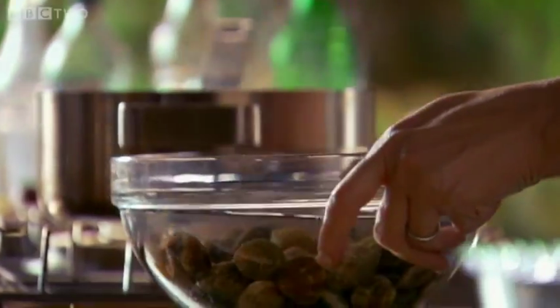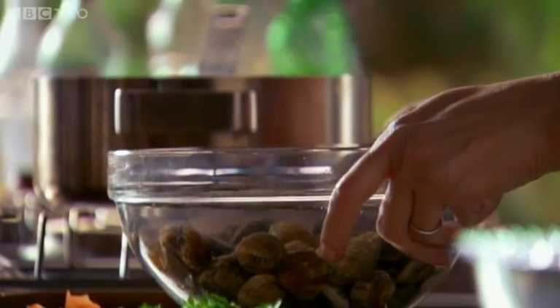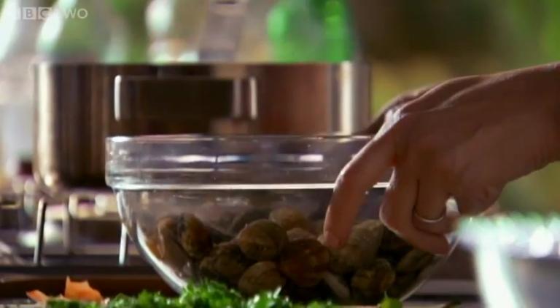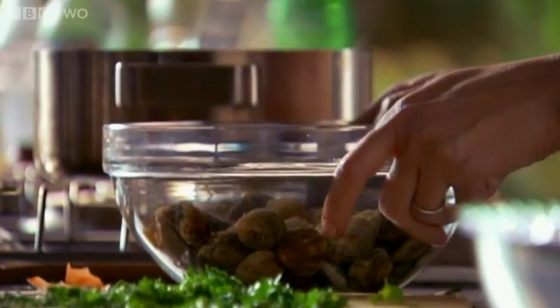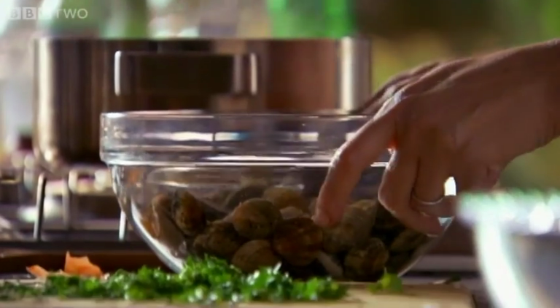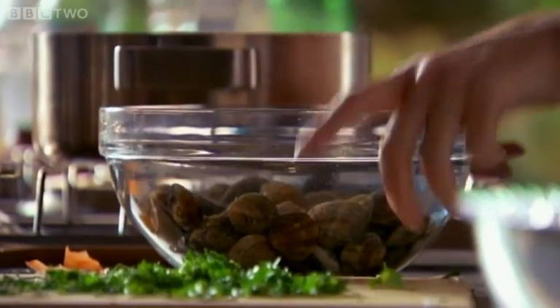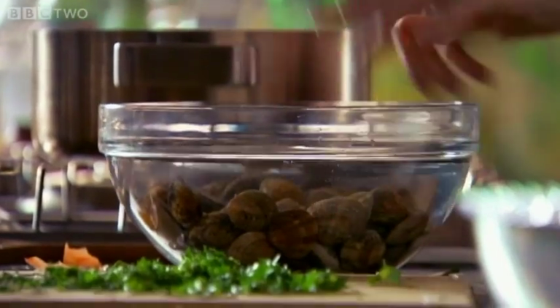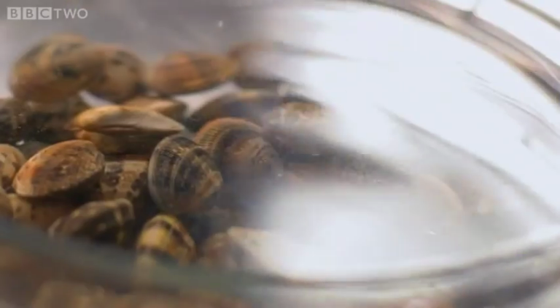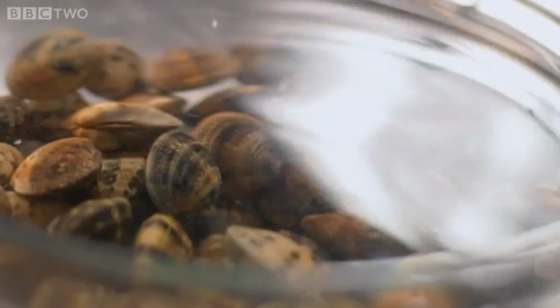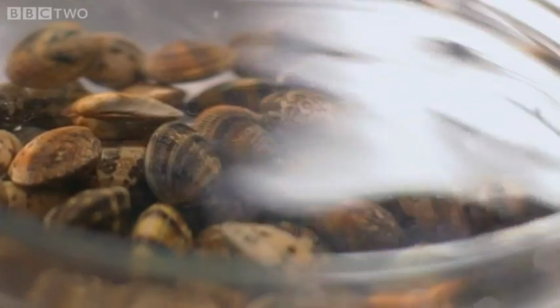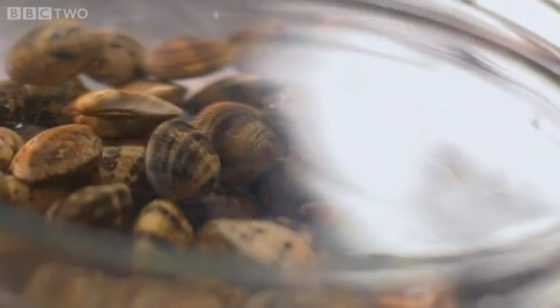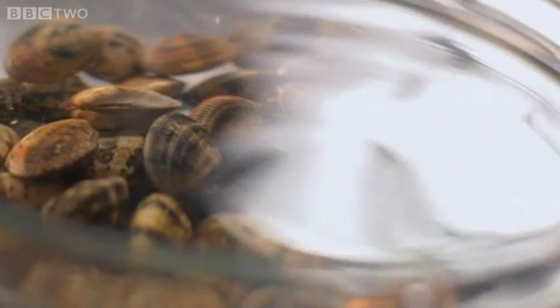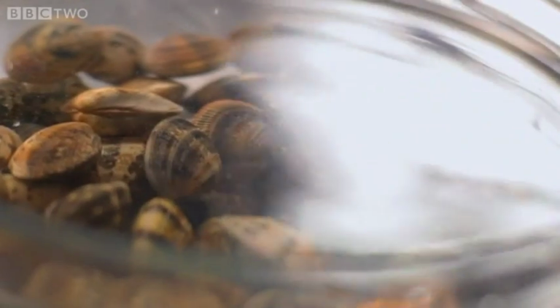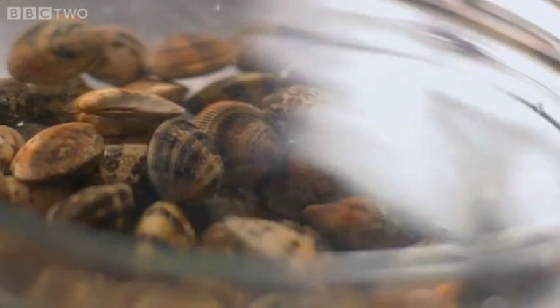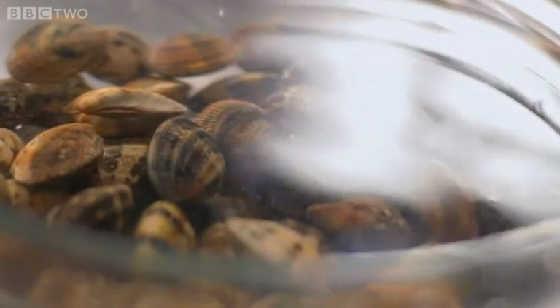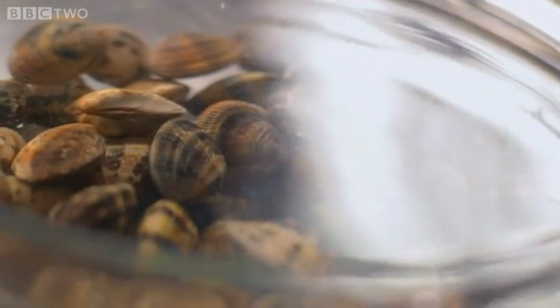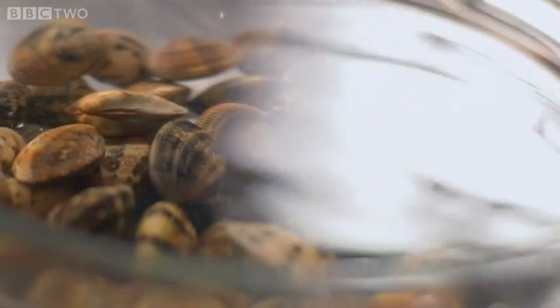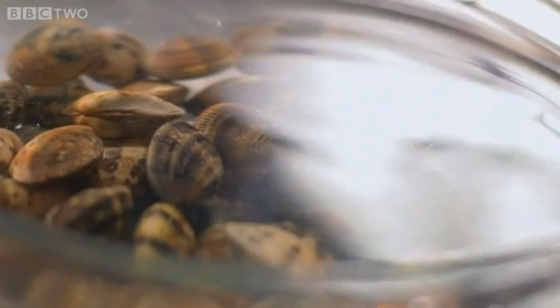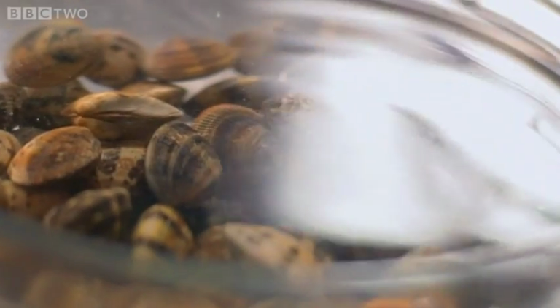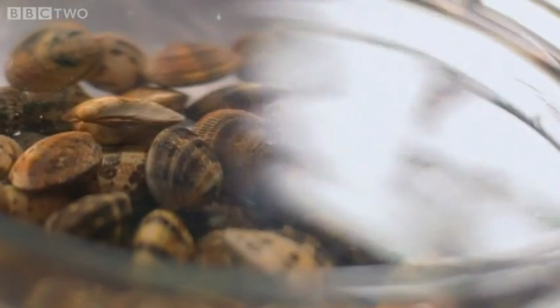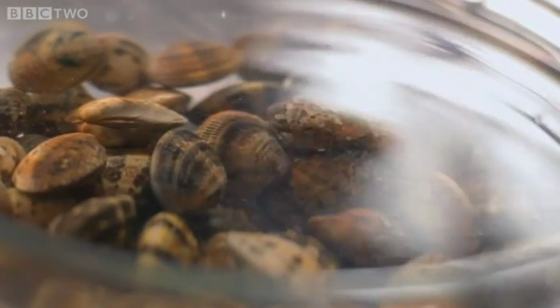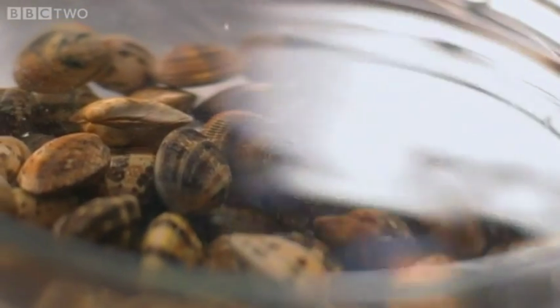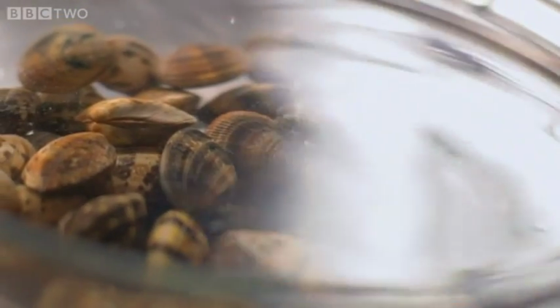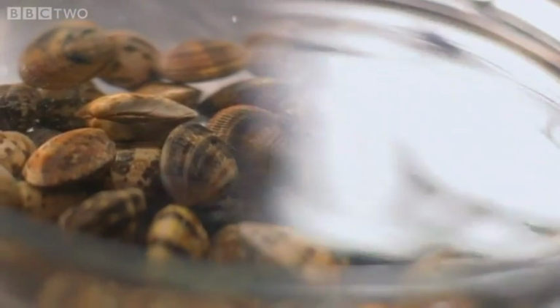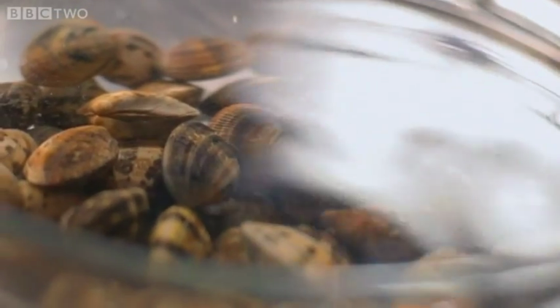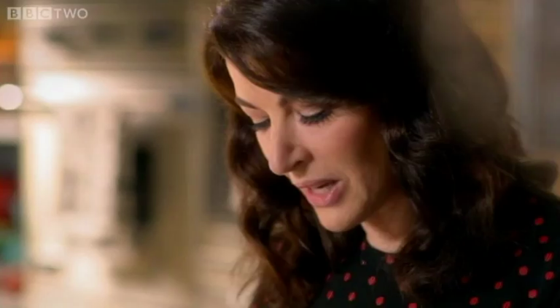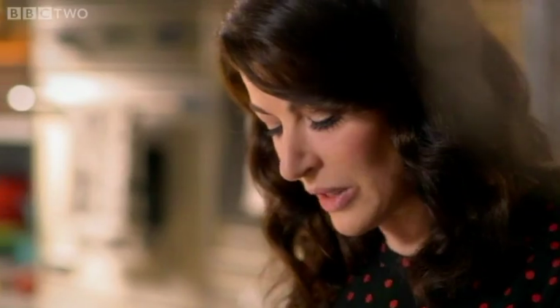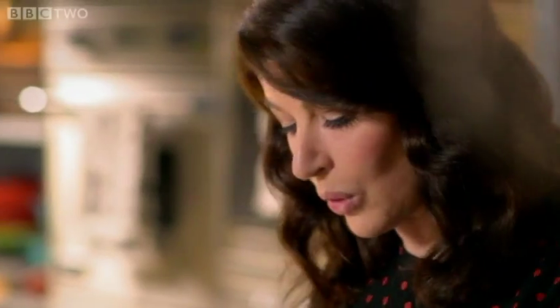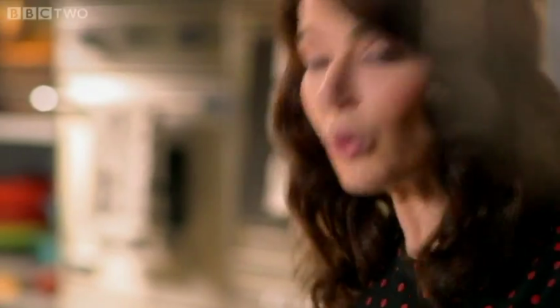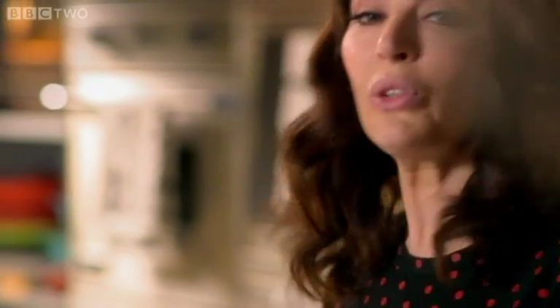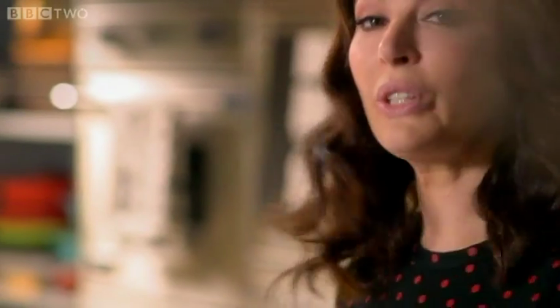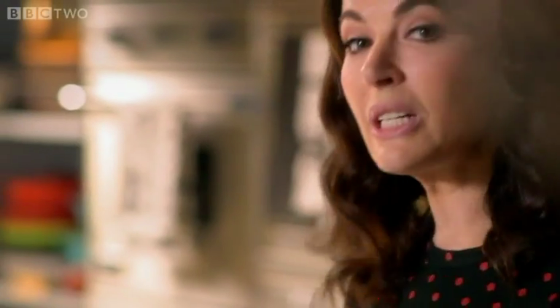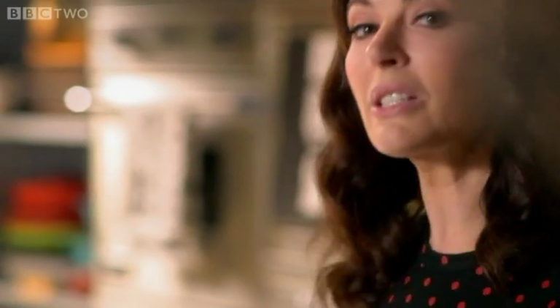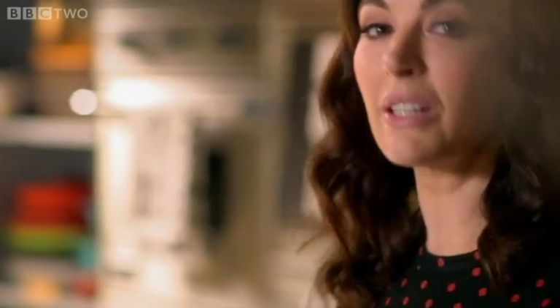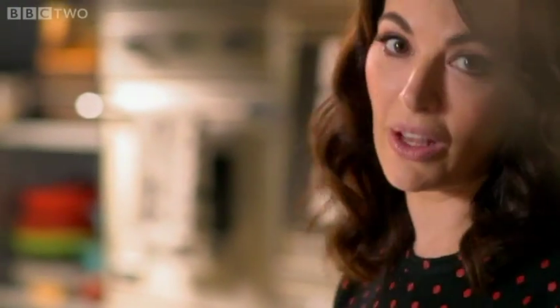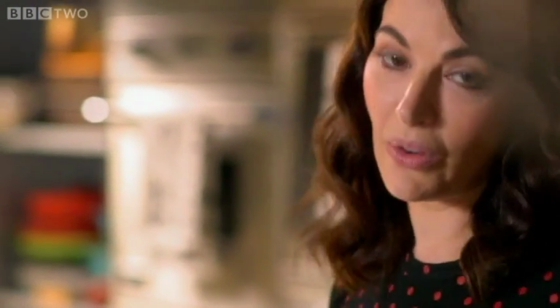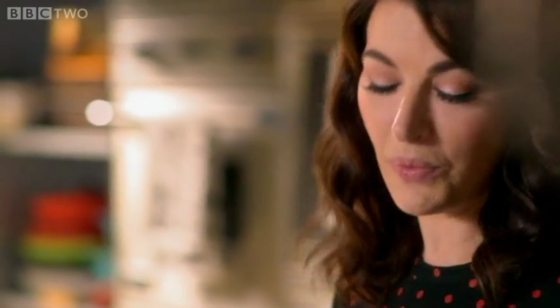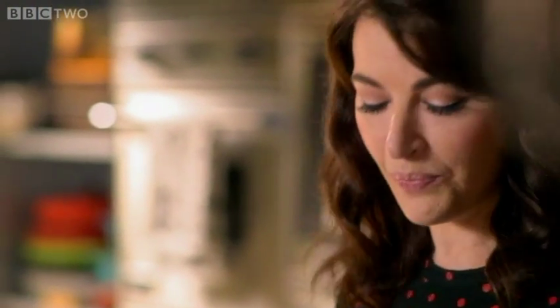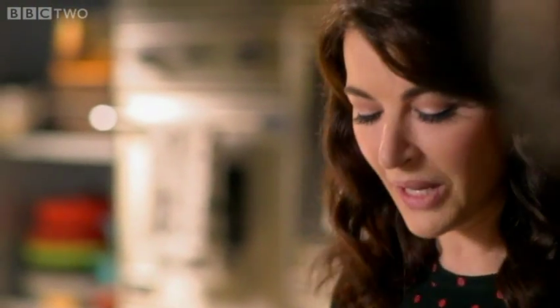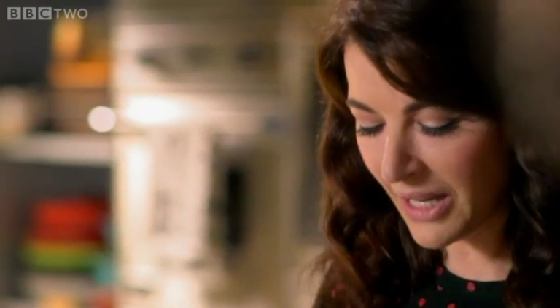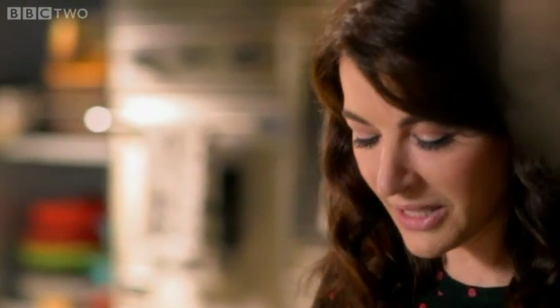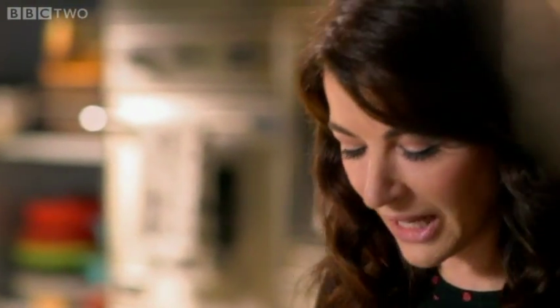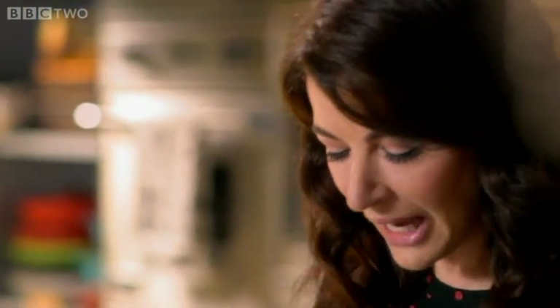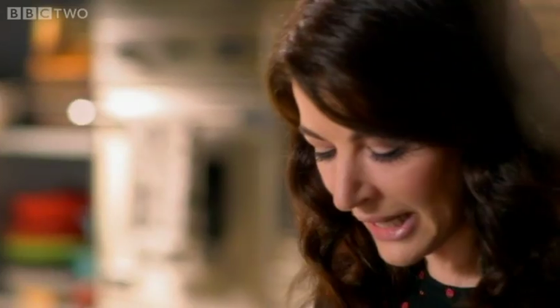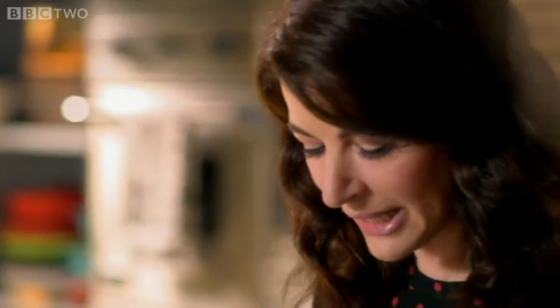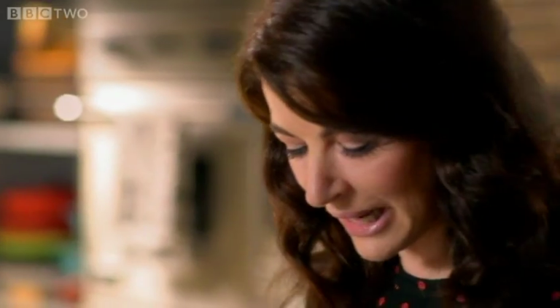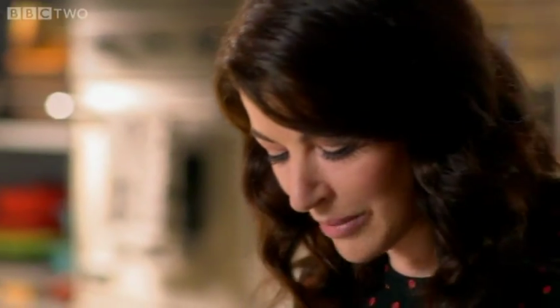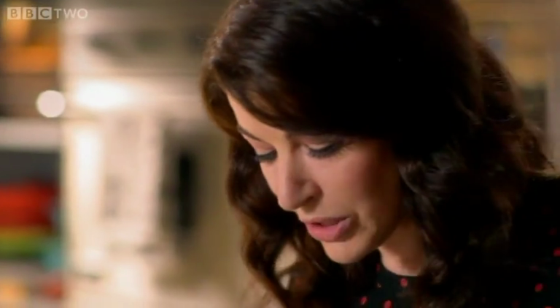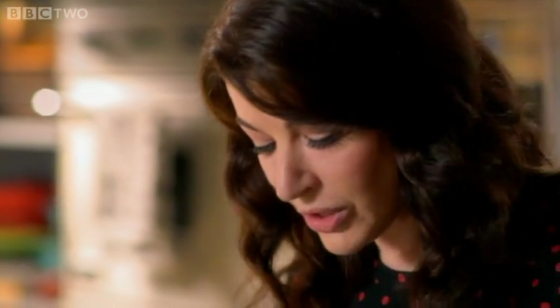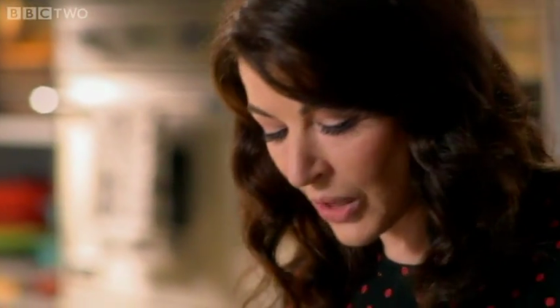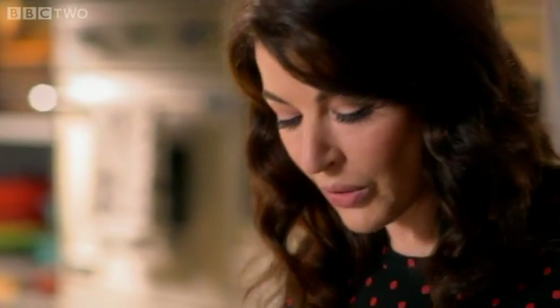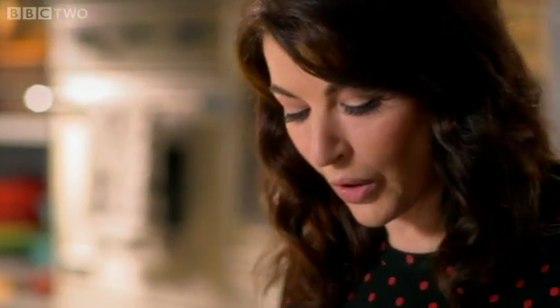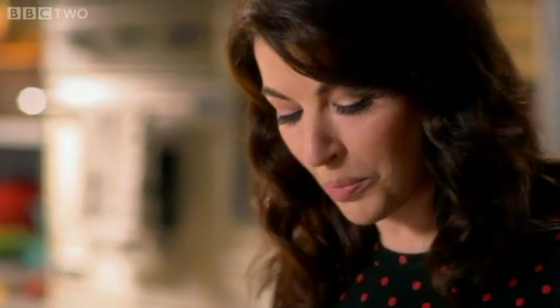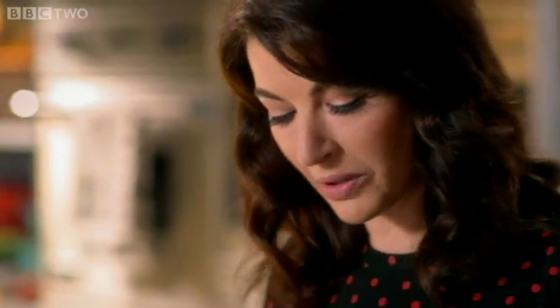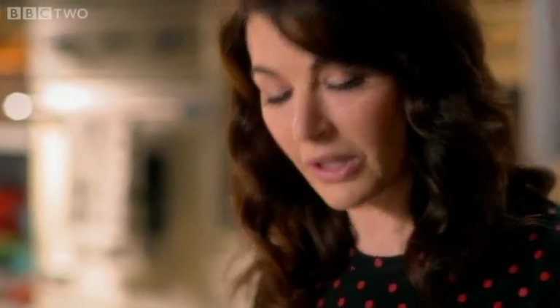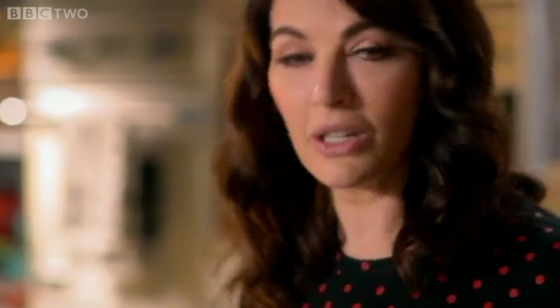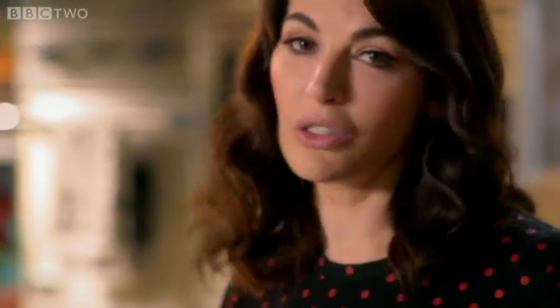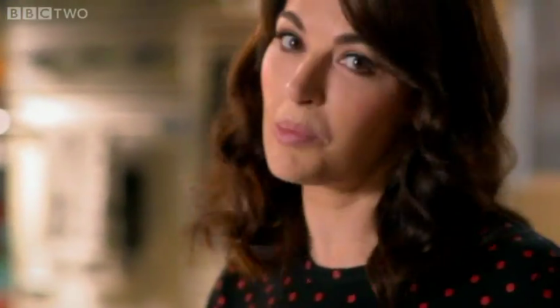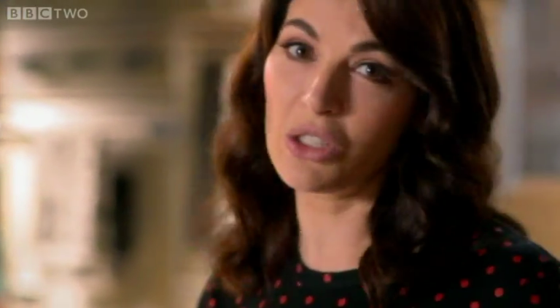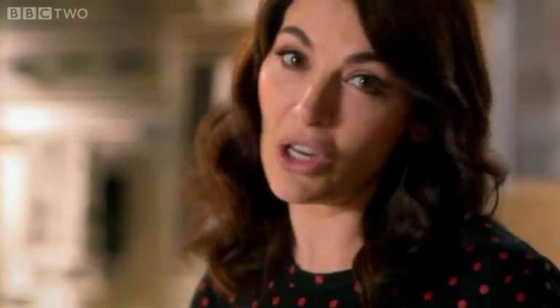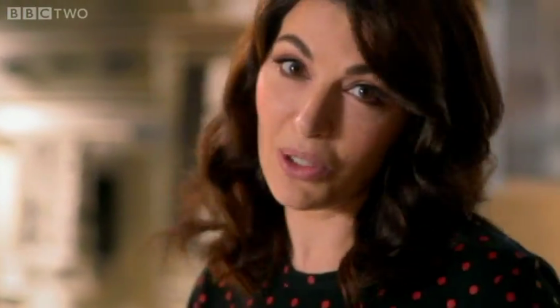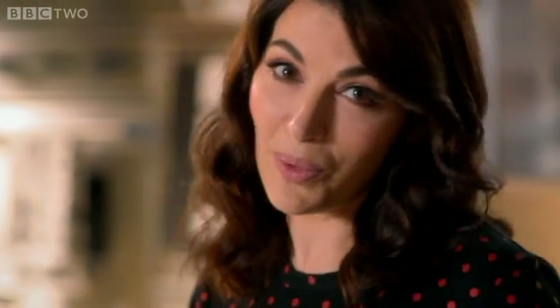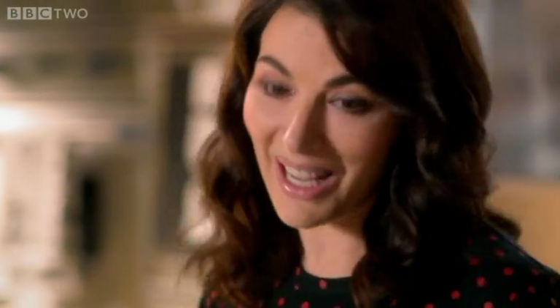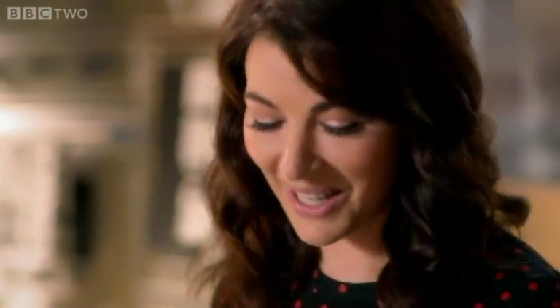The clams have been soaked in cold water, and all you need to know is that any clams that don't open should be chucked away.